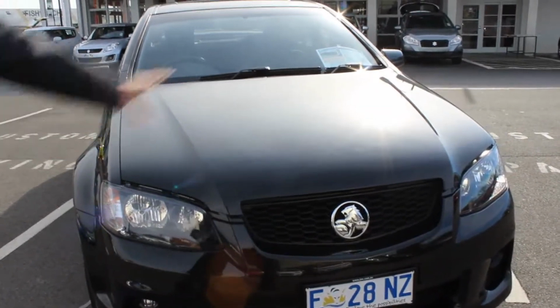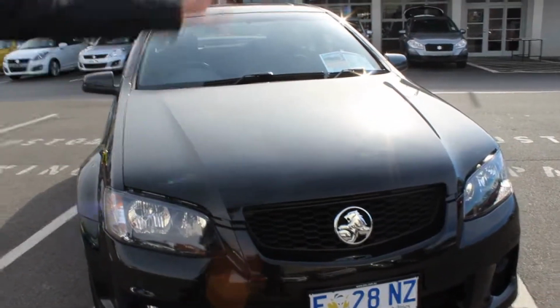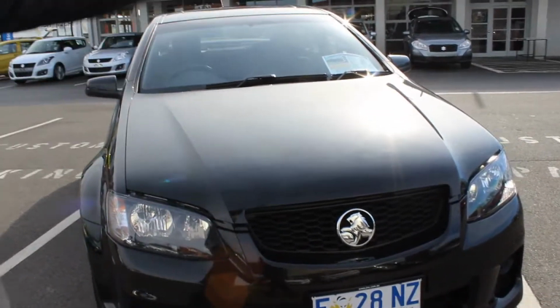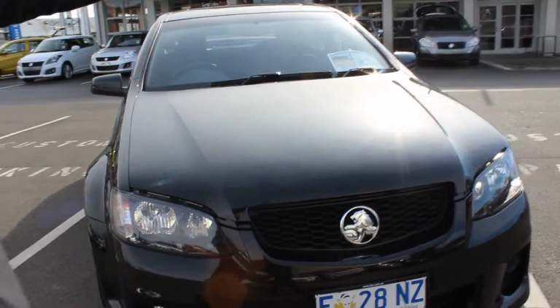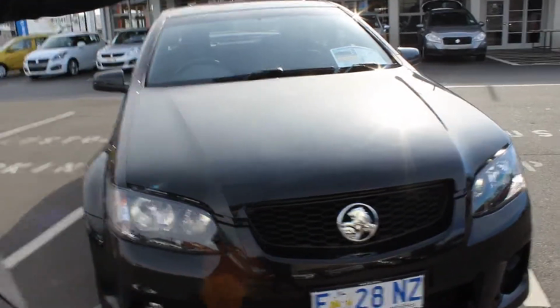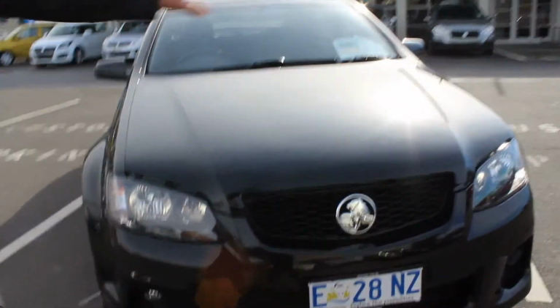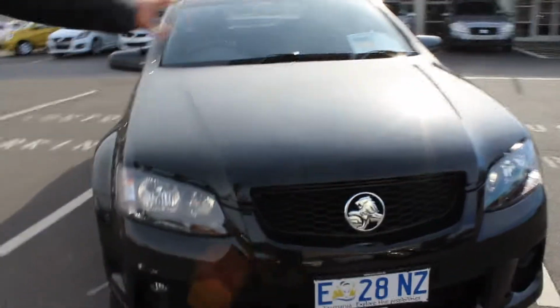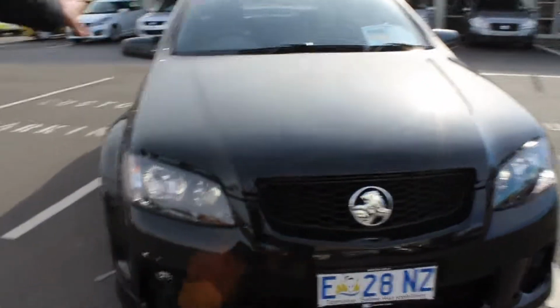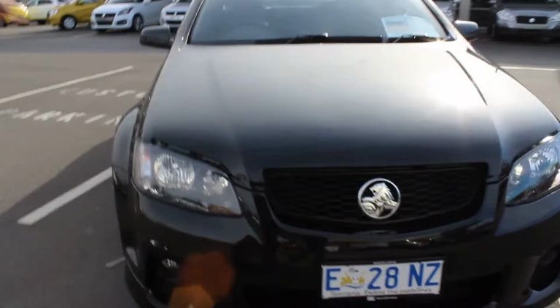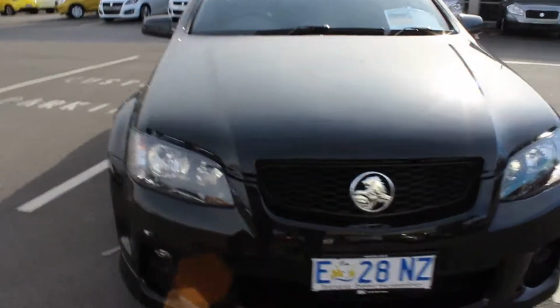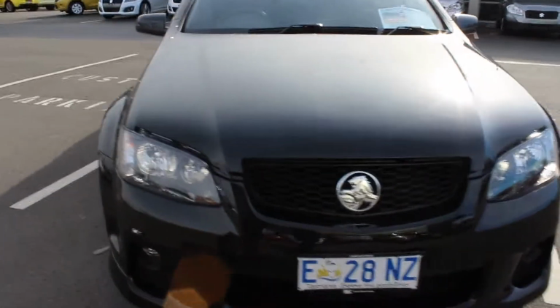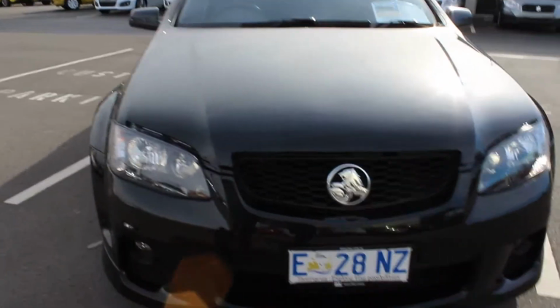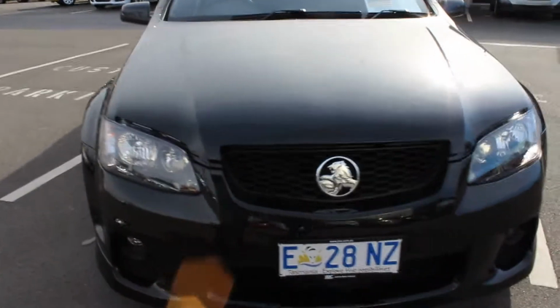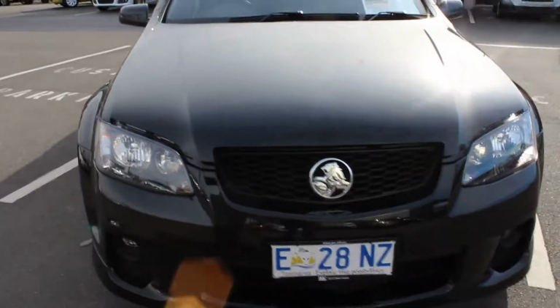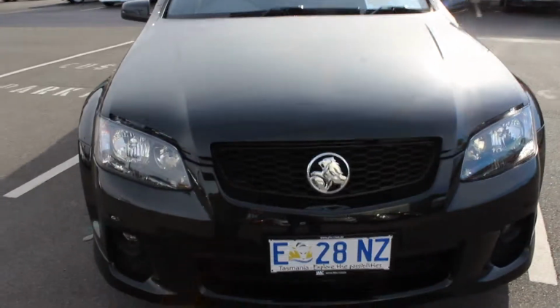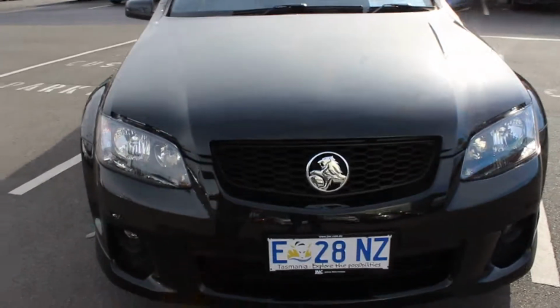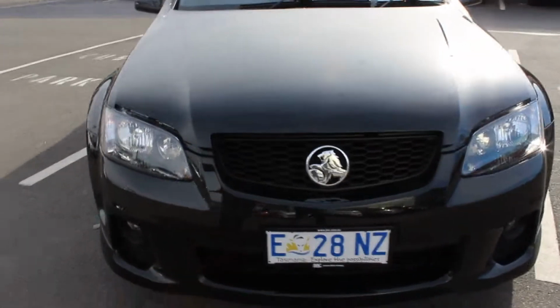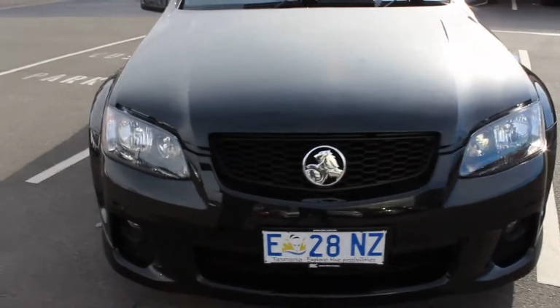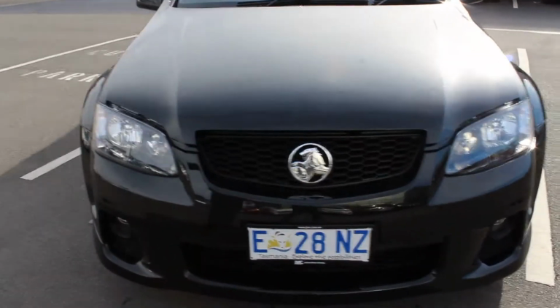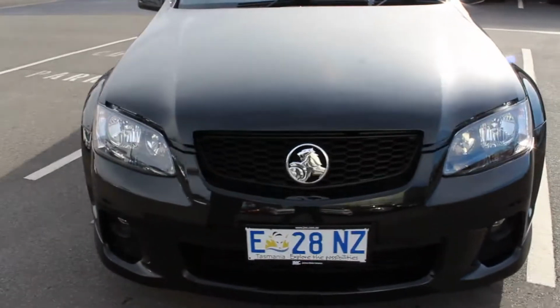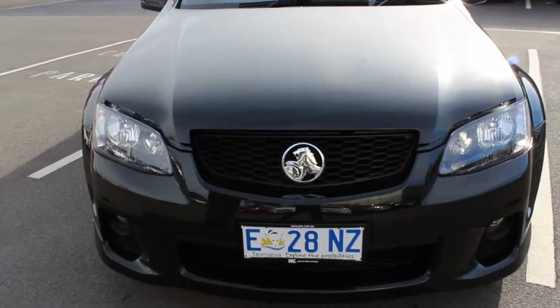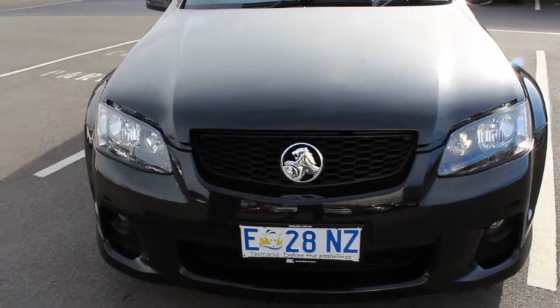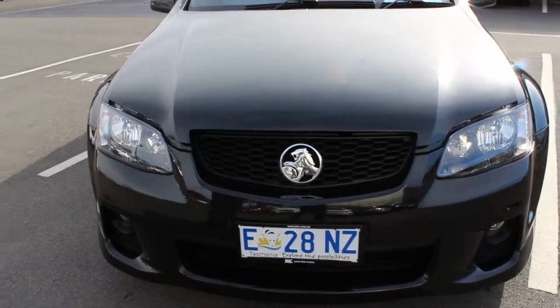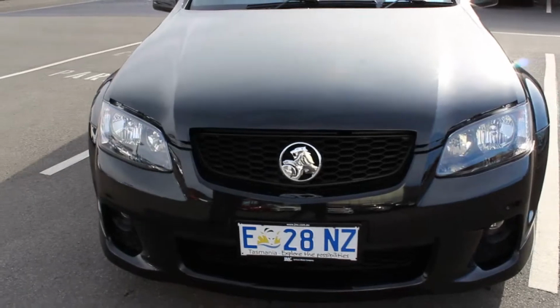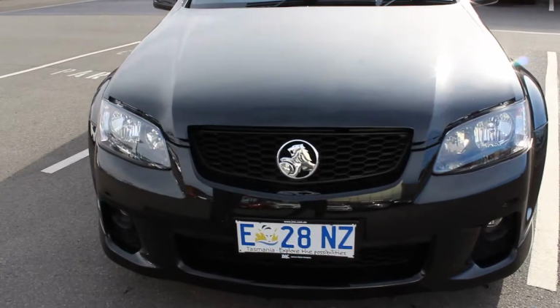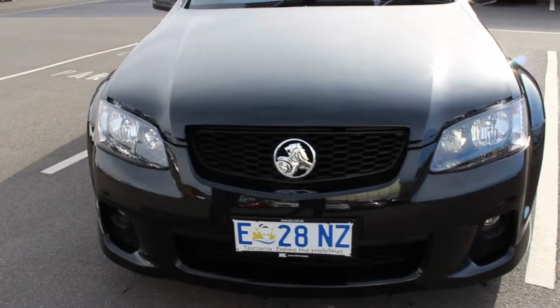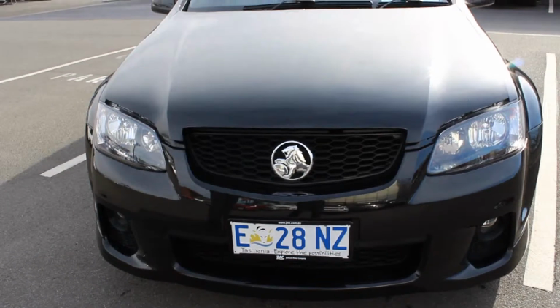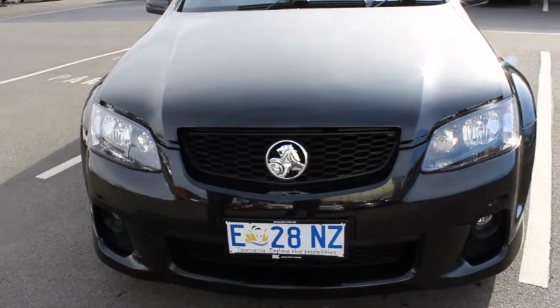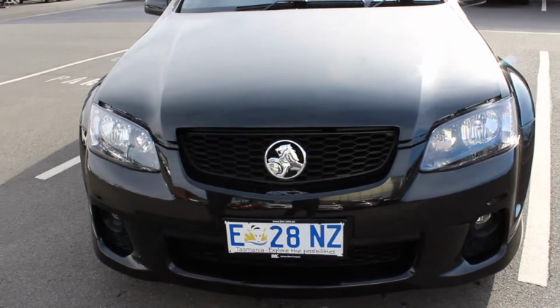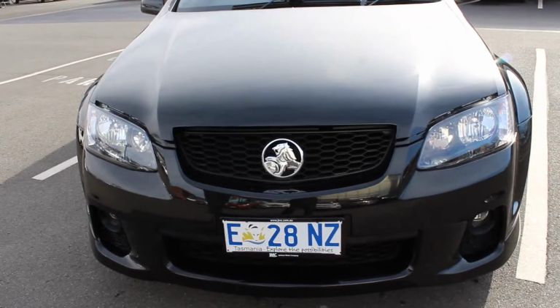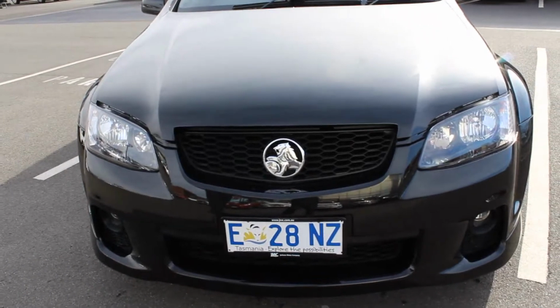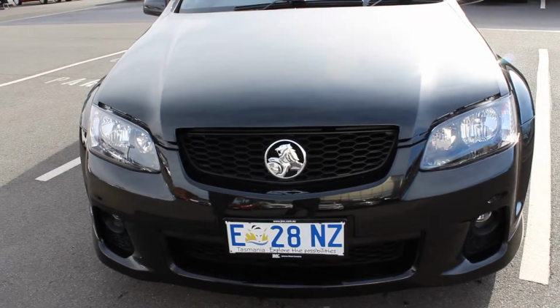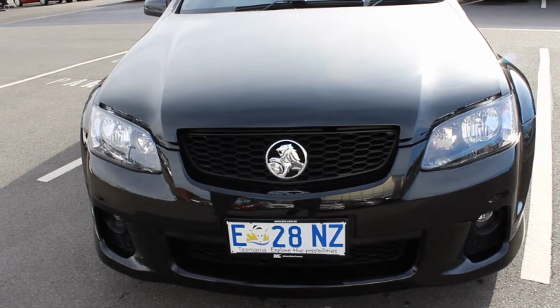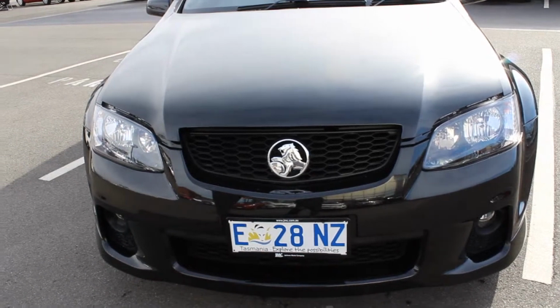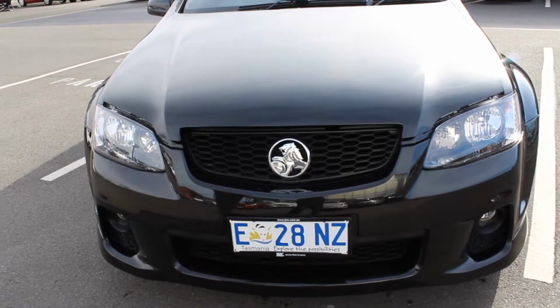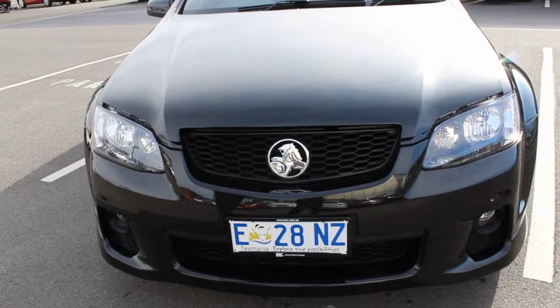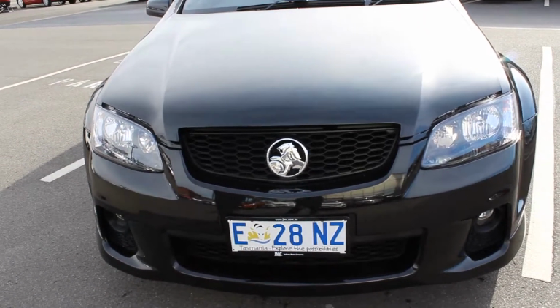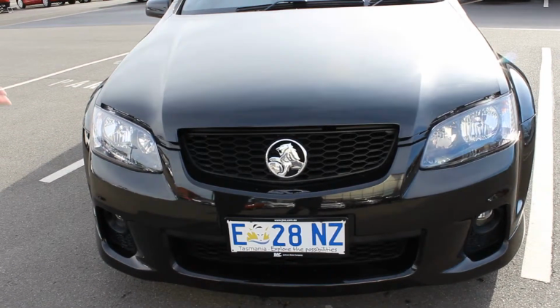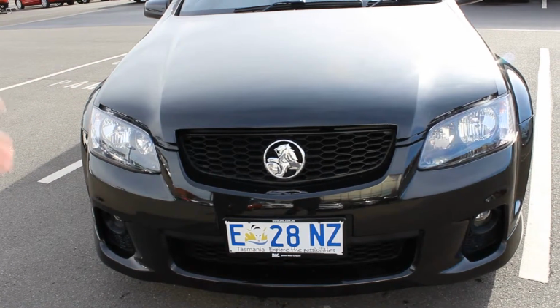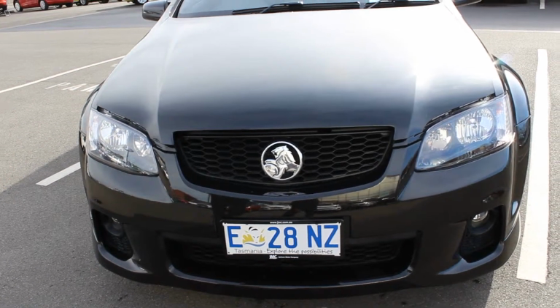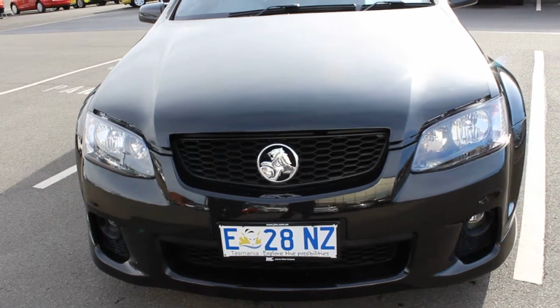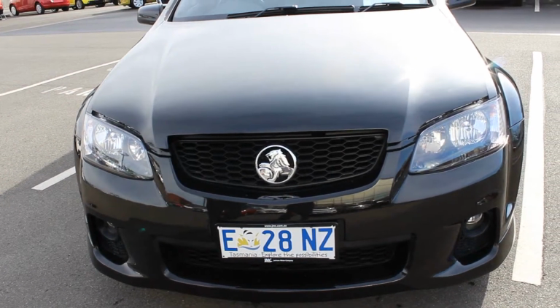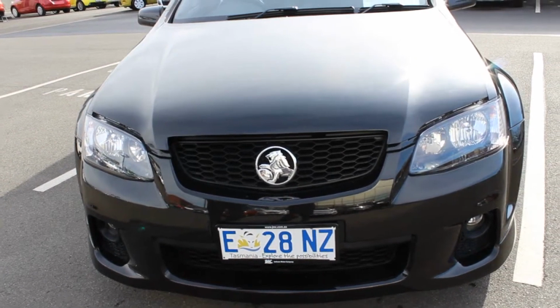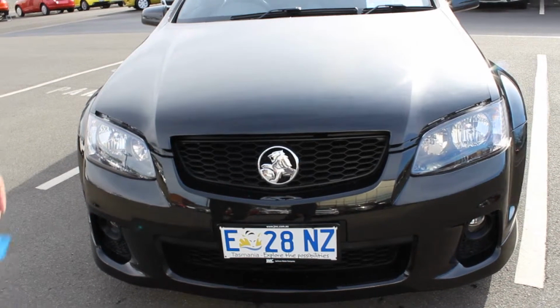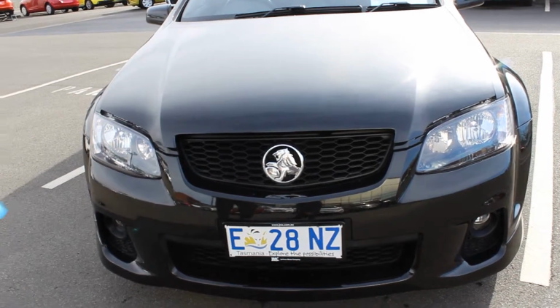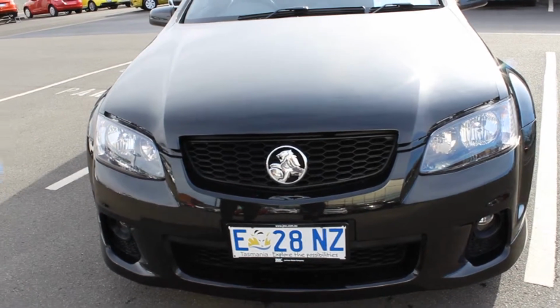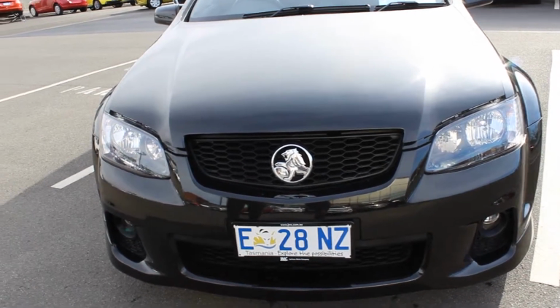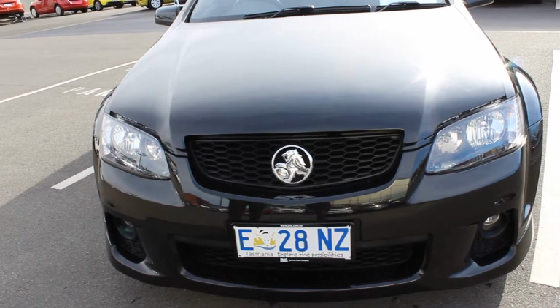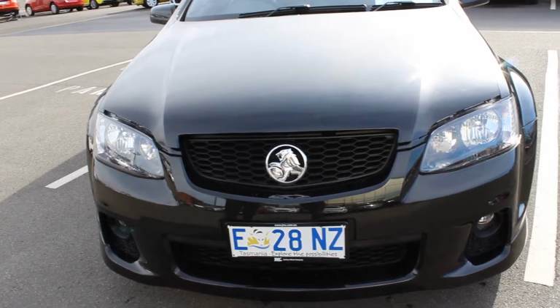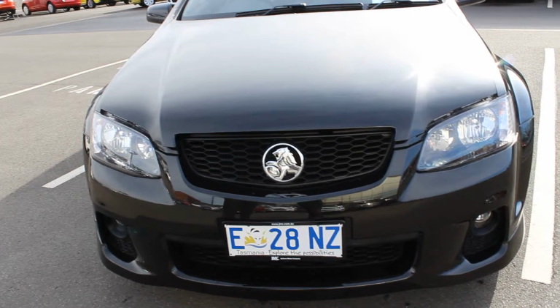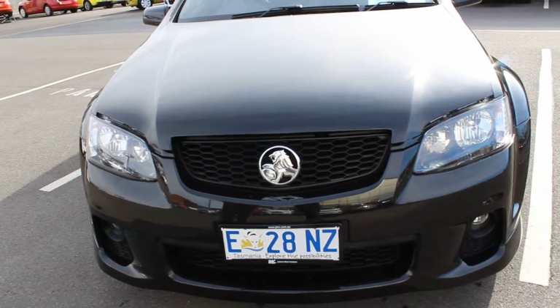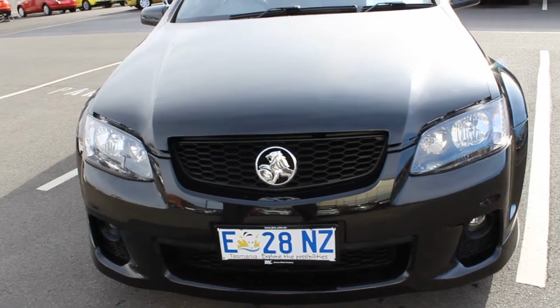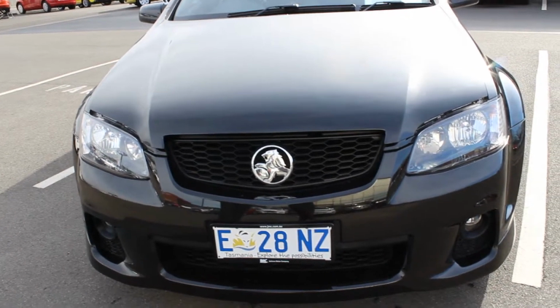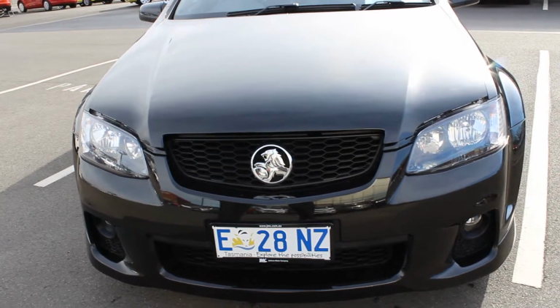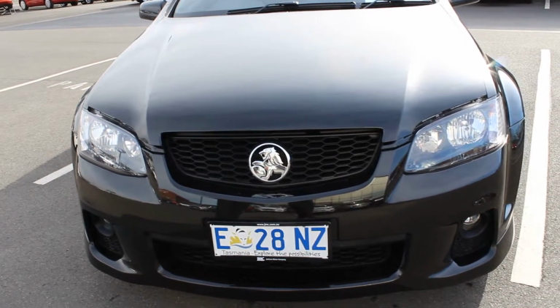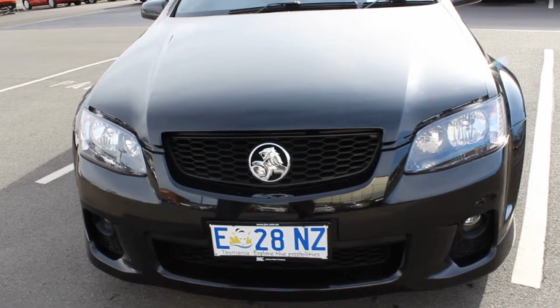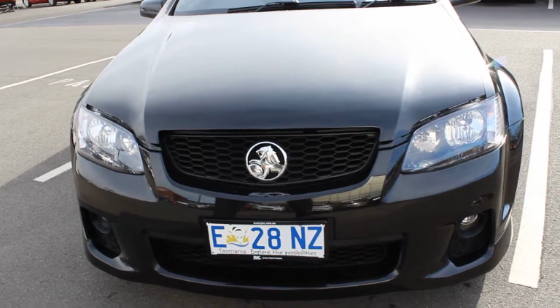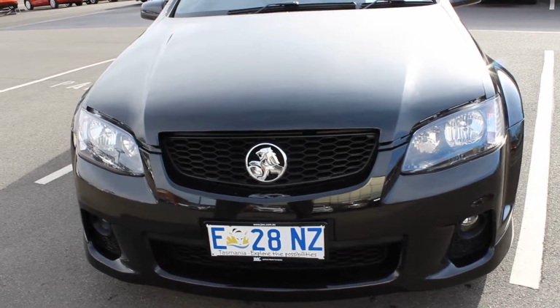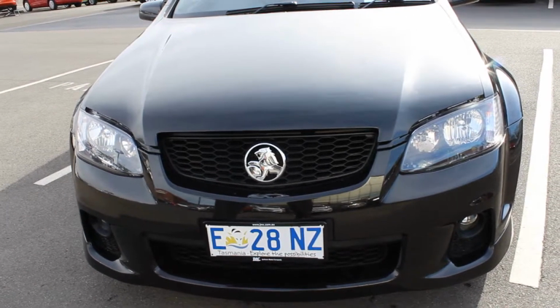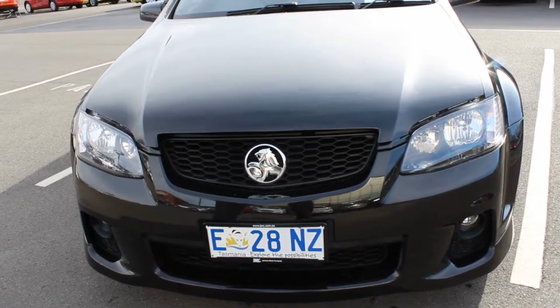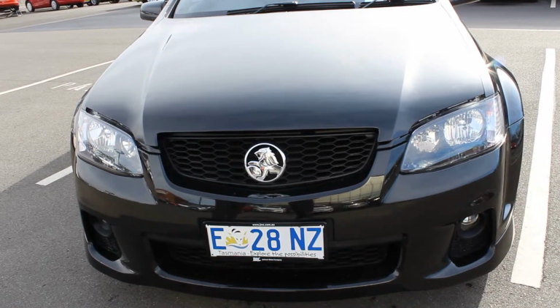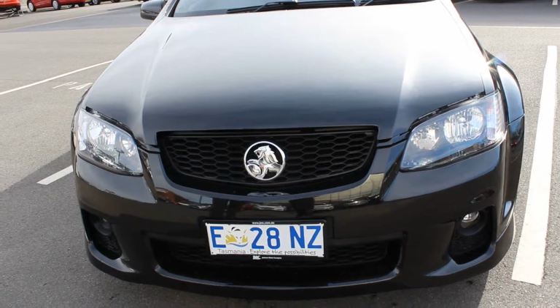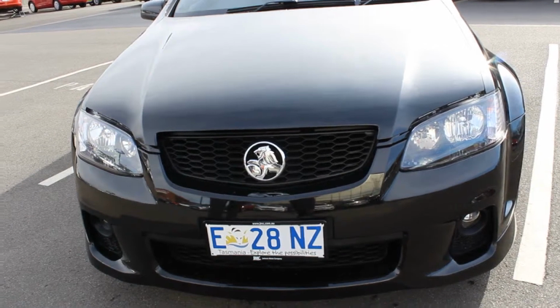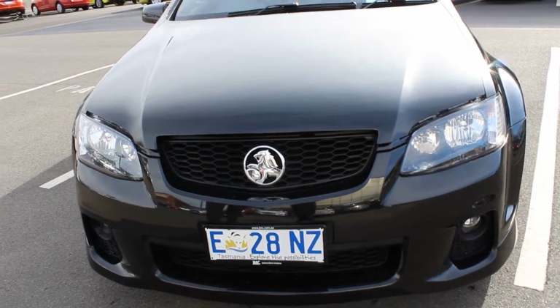As you can see the front end, there's no damage to it. I can't even see where there's been any stone chips repaired, so it's in very good repair.